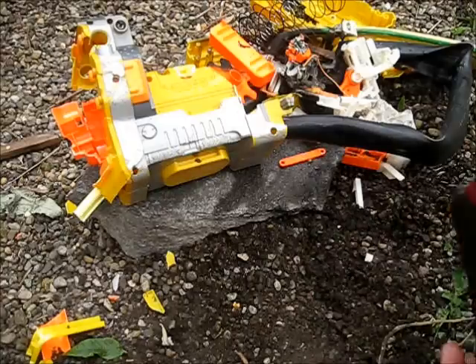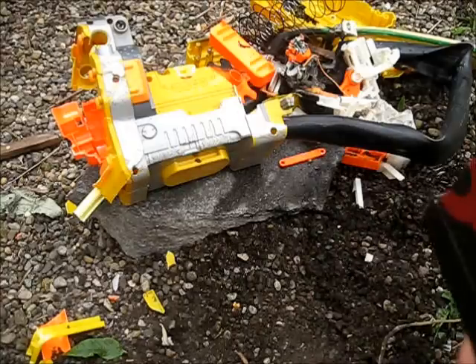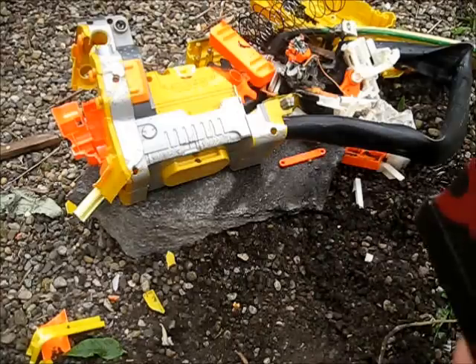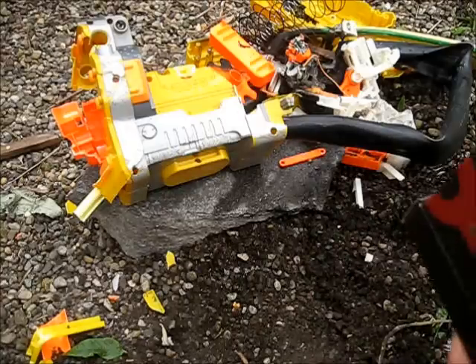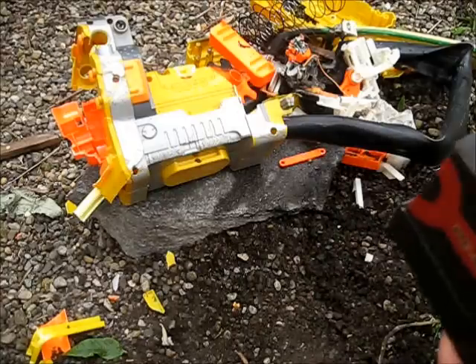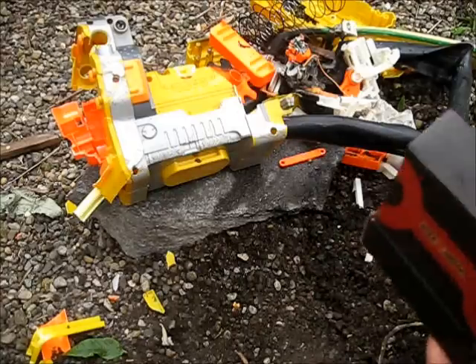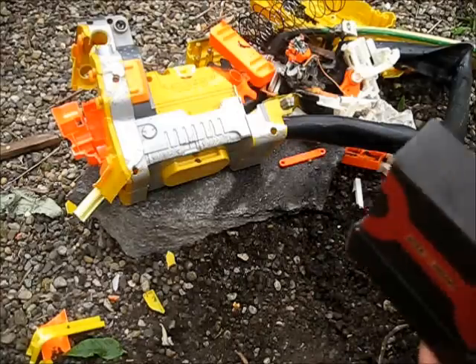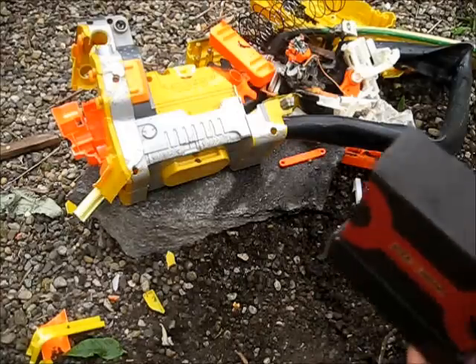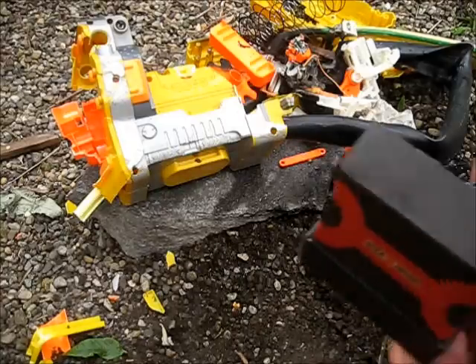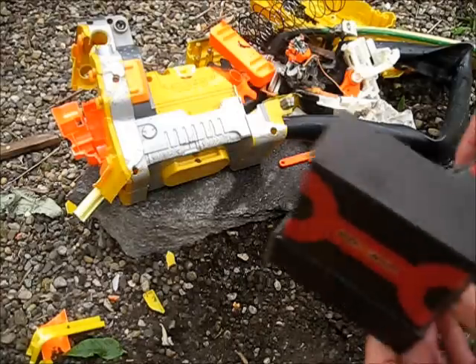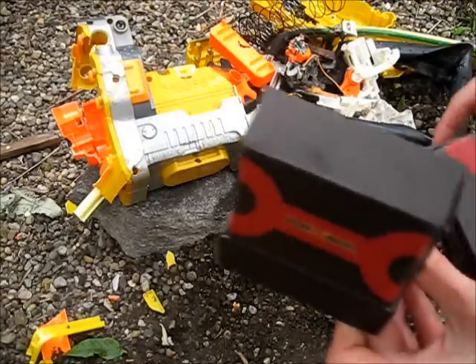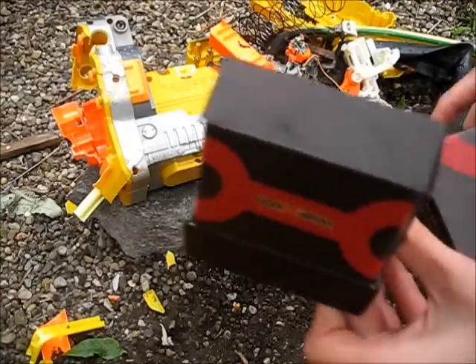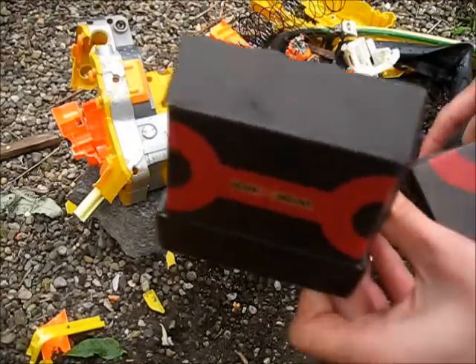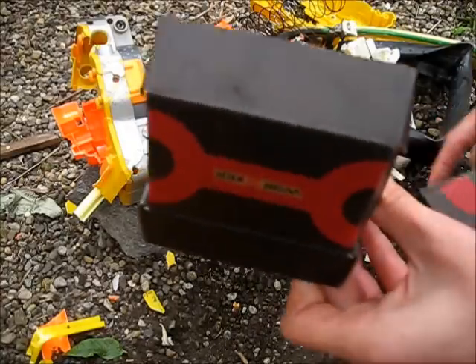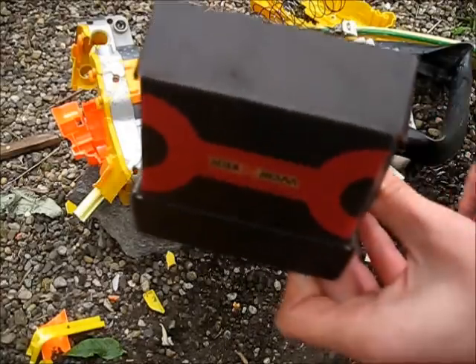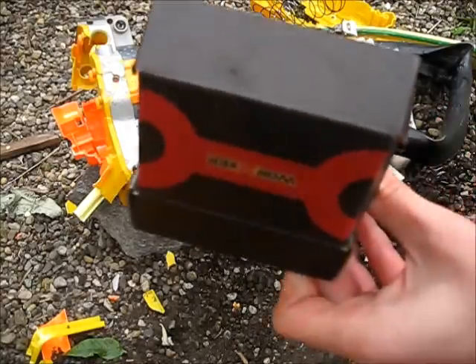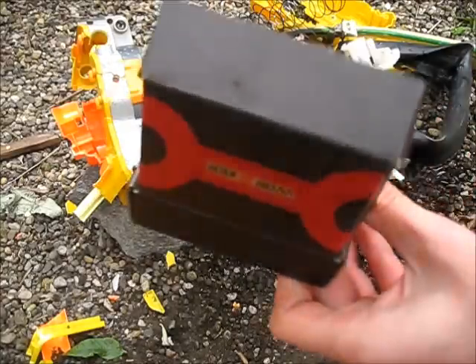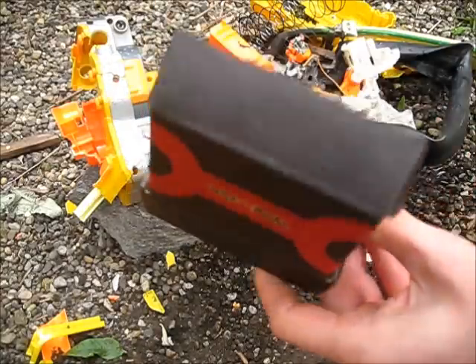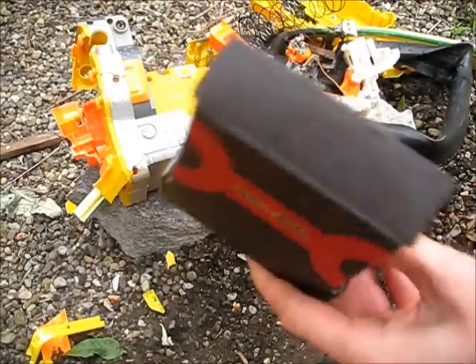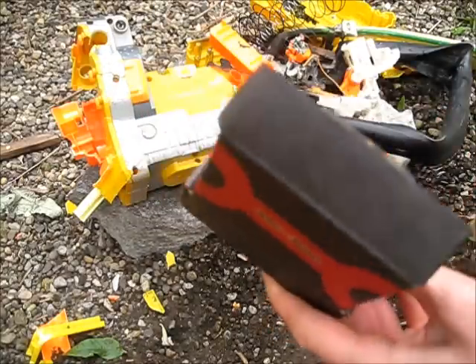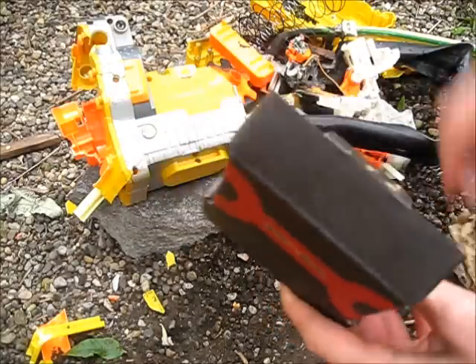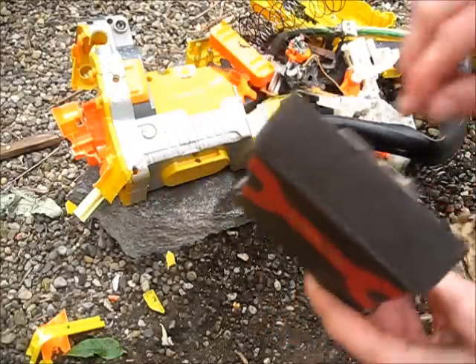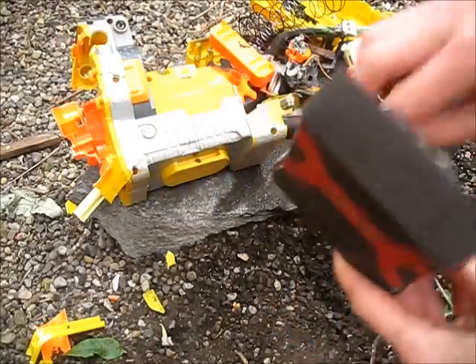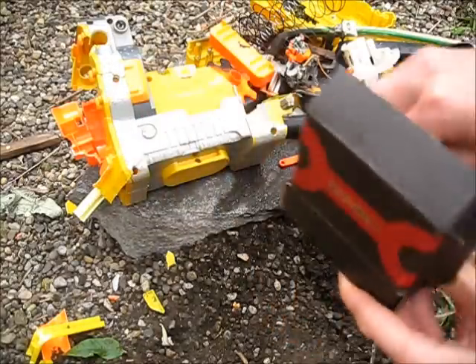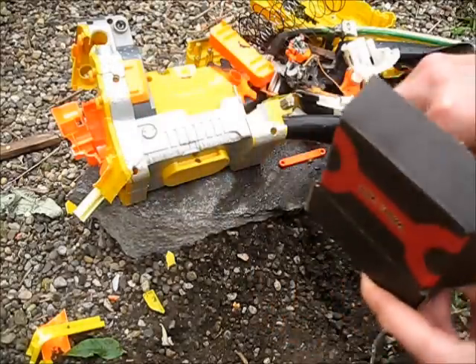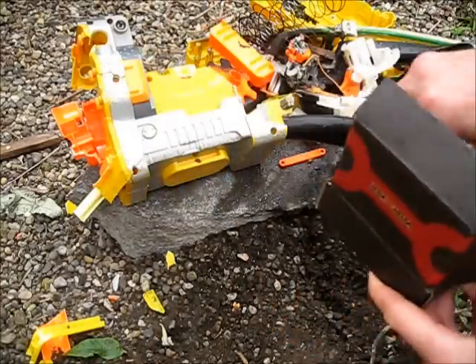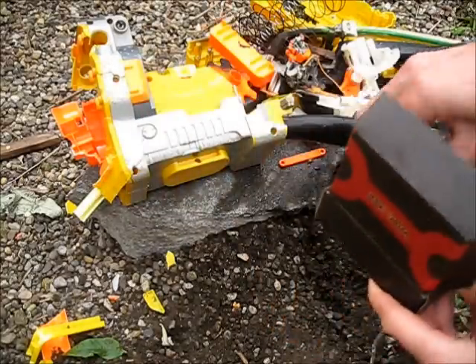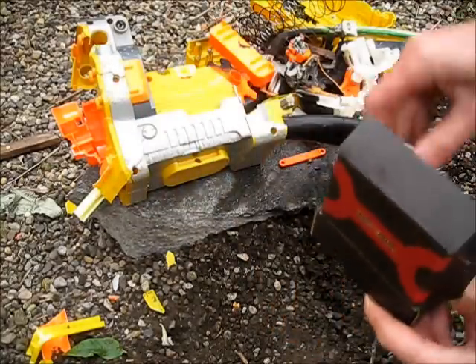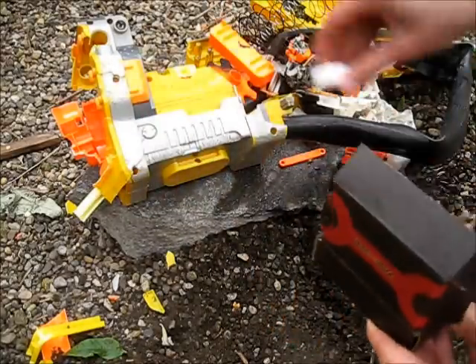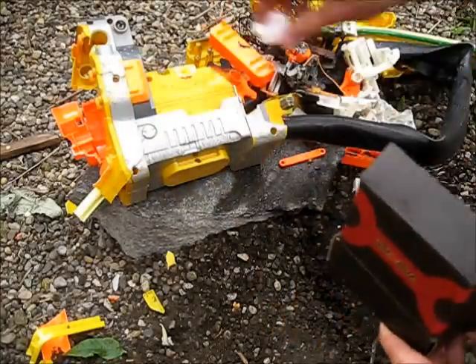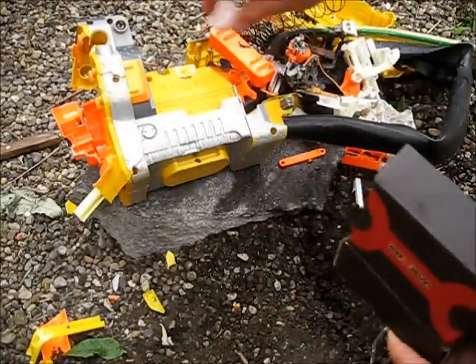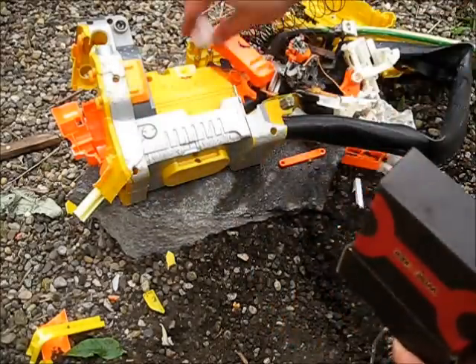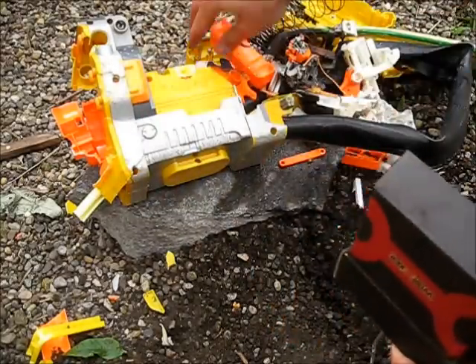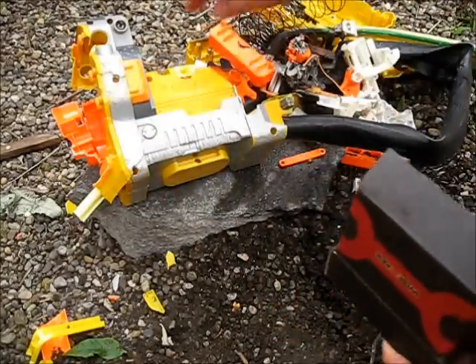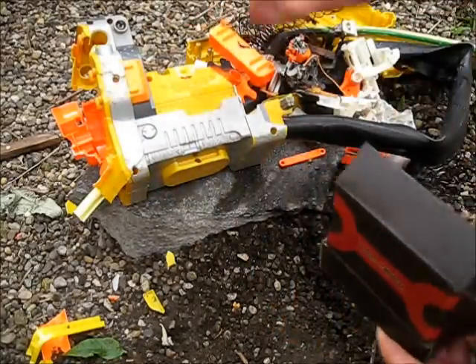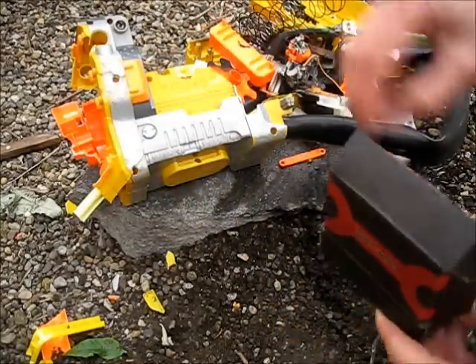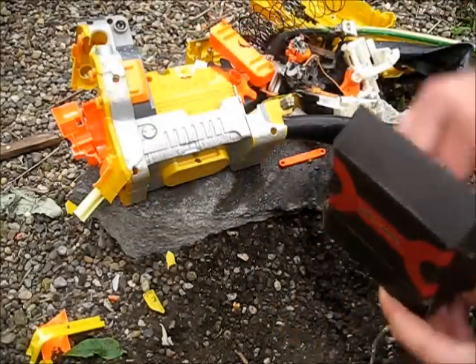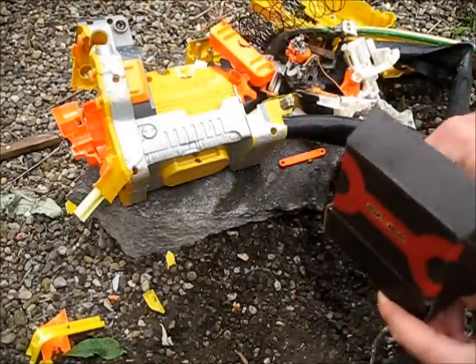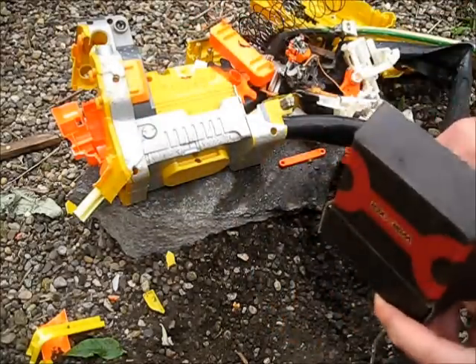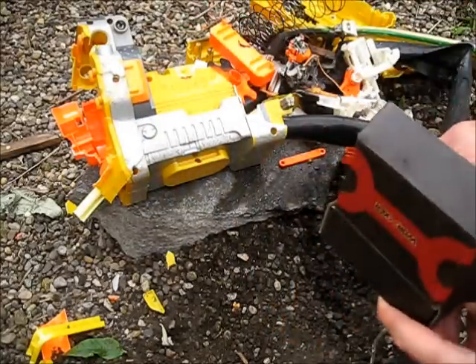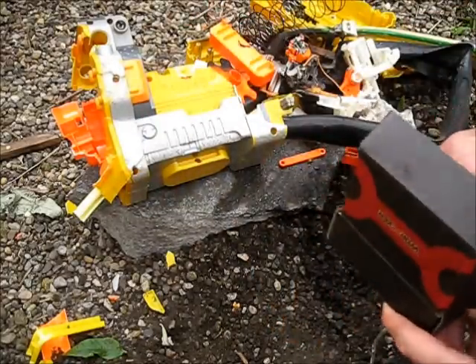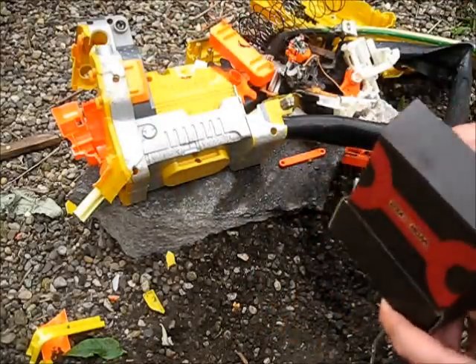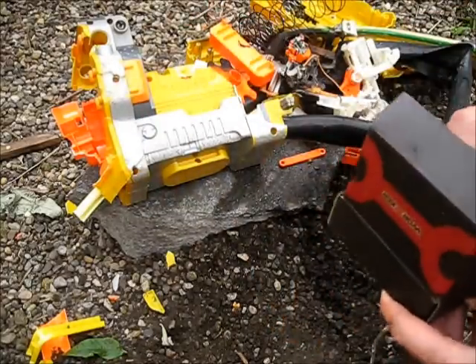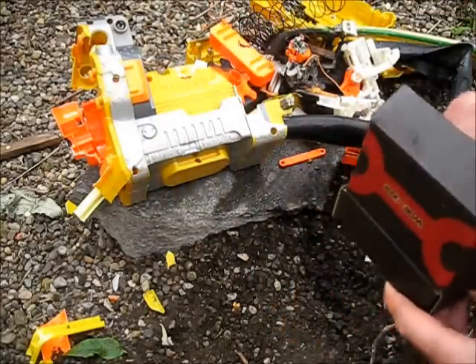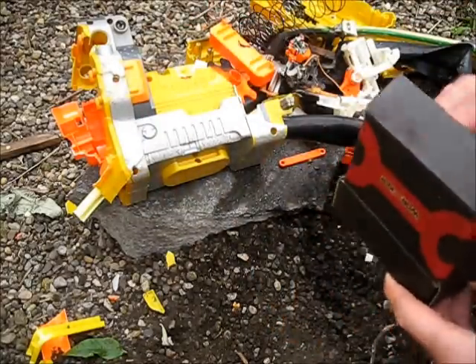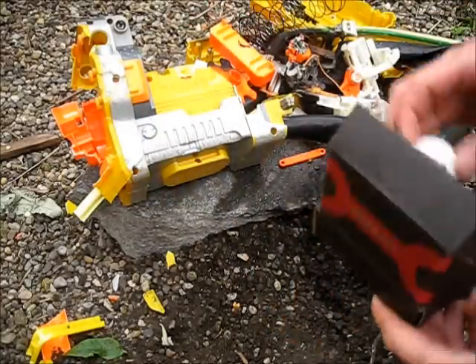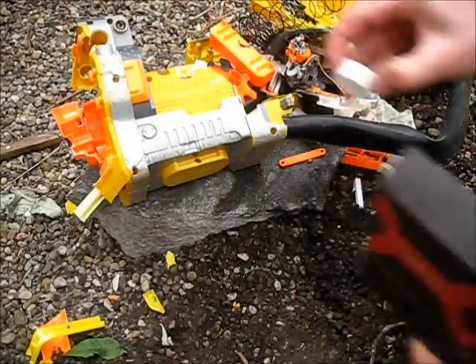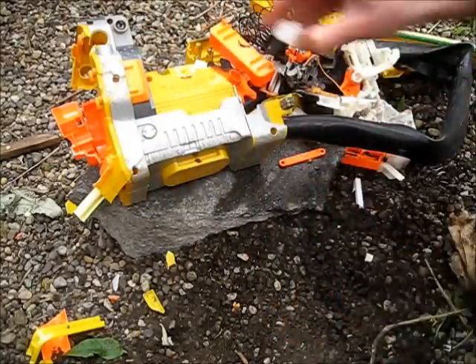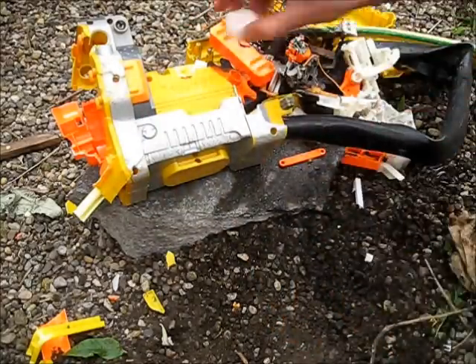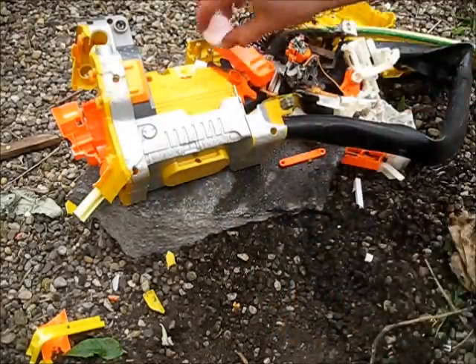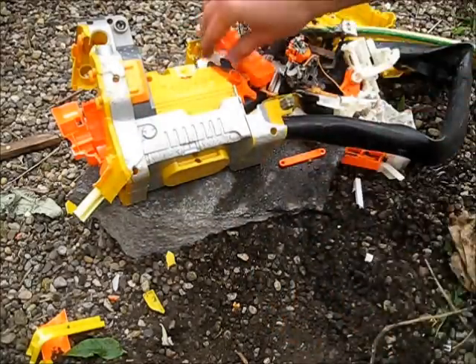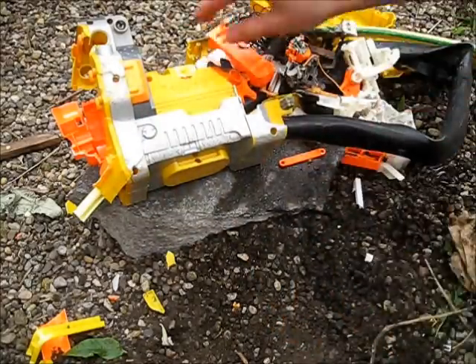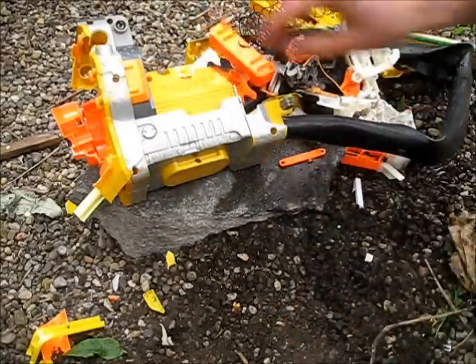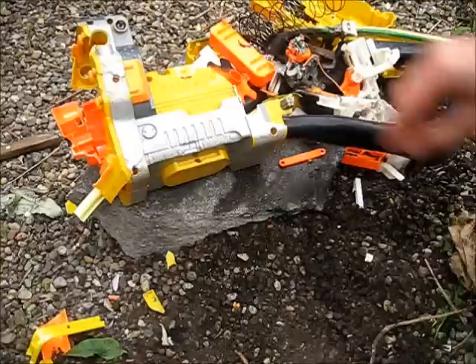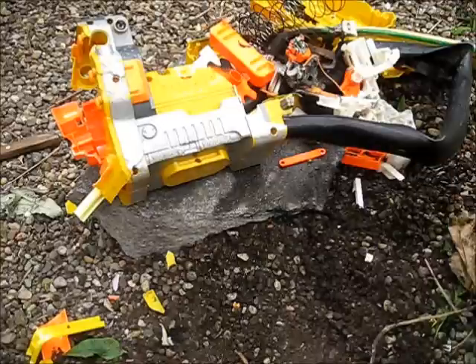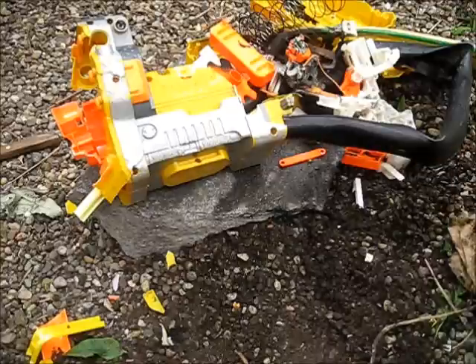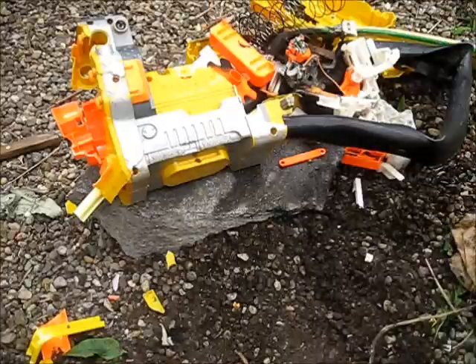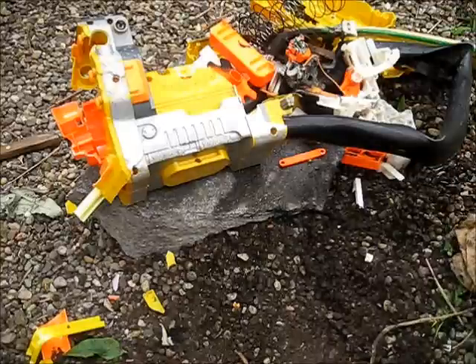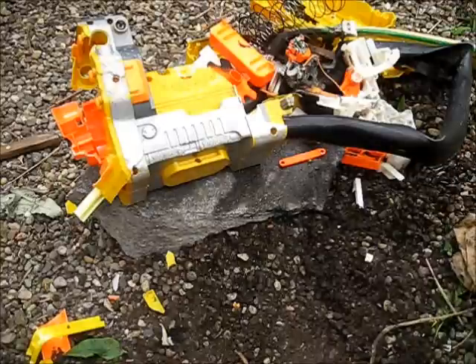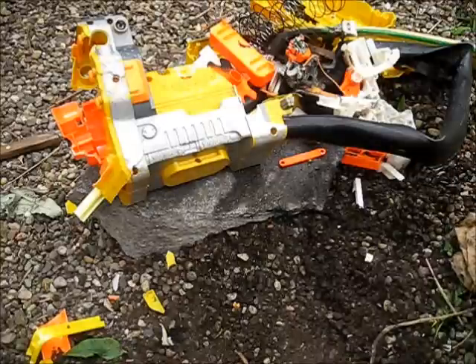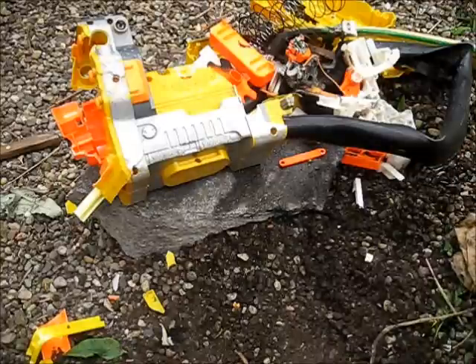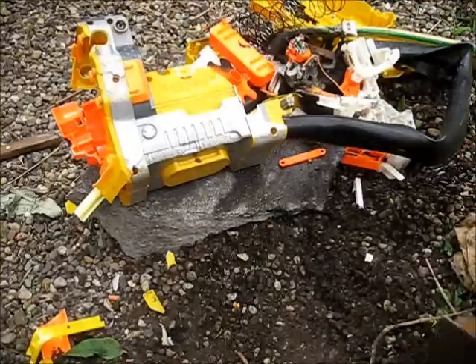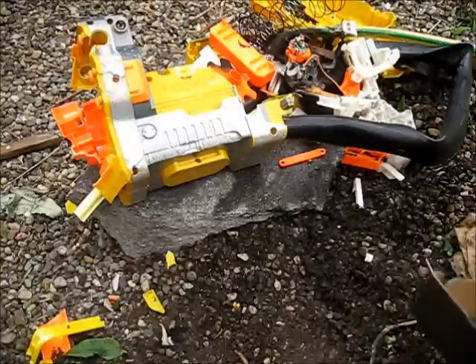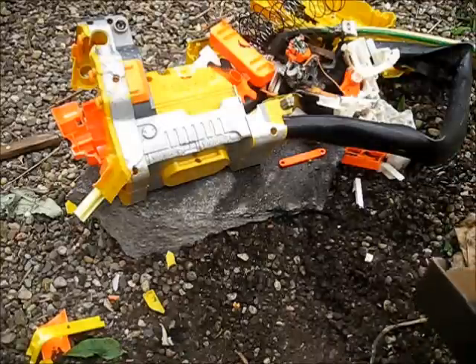Next step, add a bunch of worker stuff. Flywheels are always good.